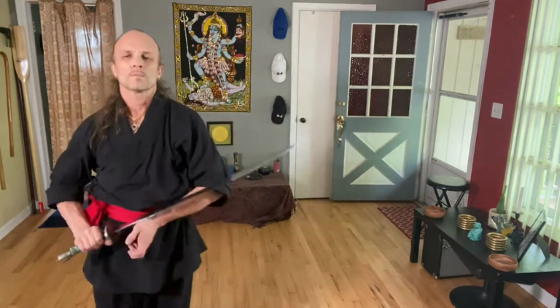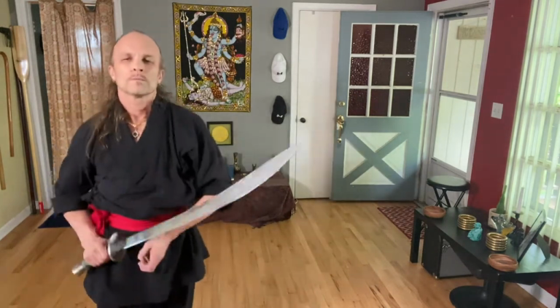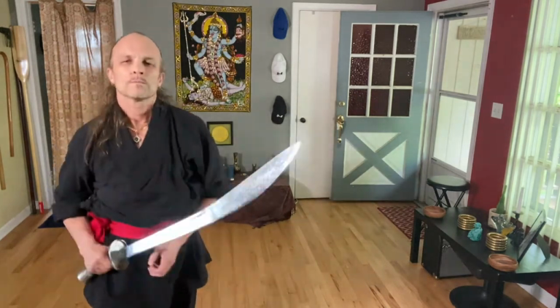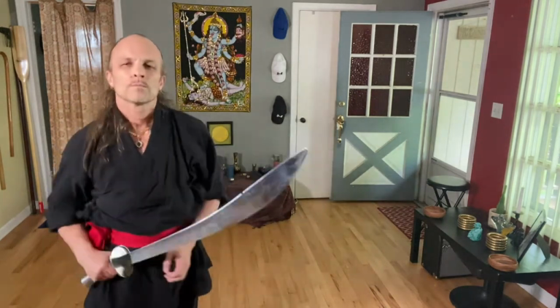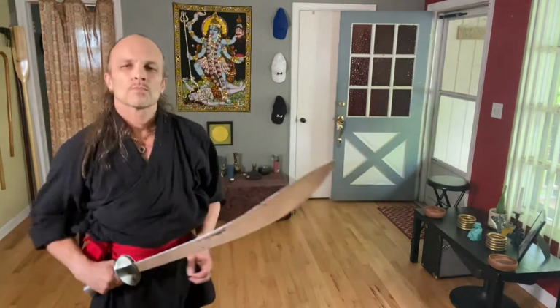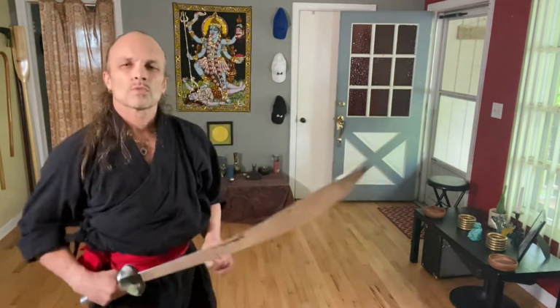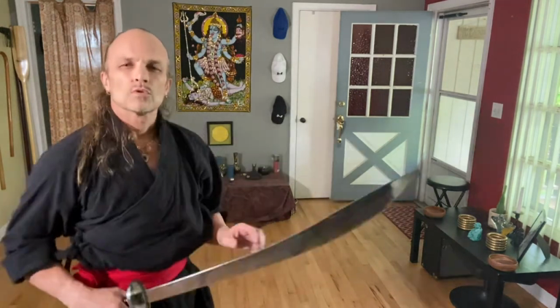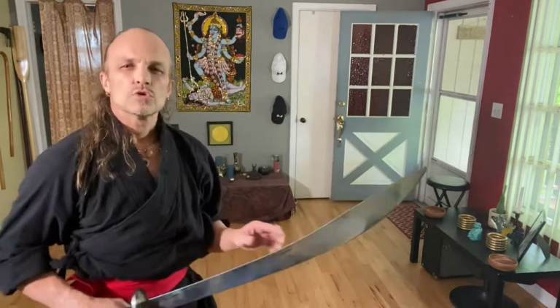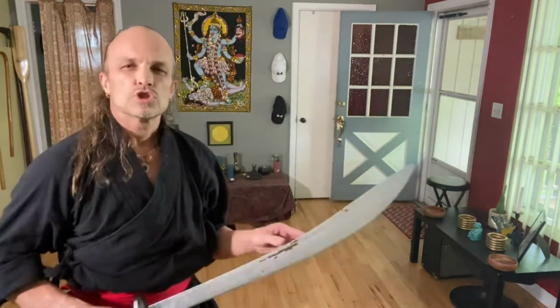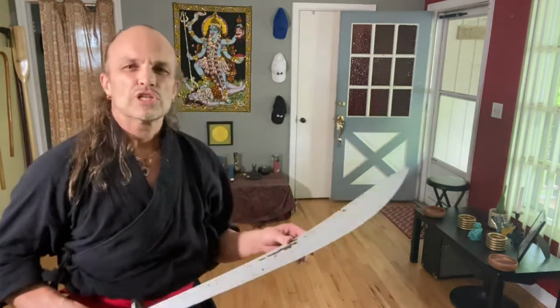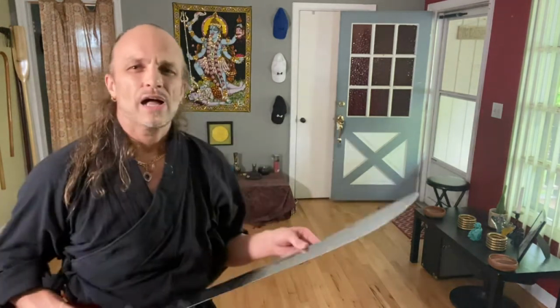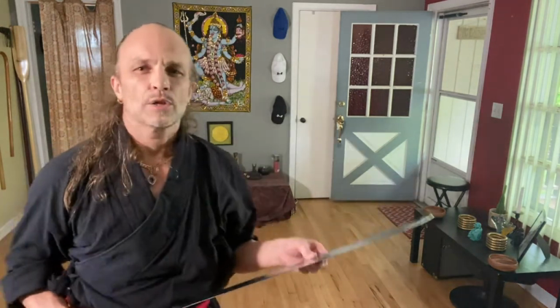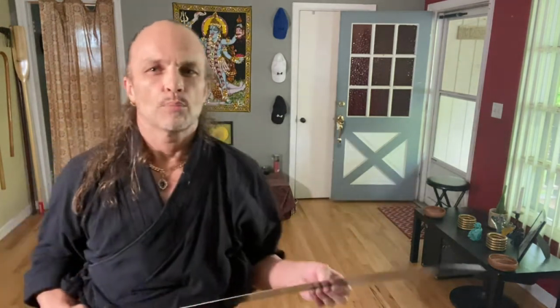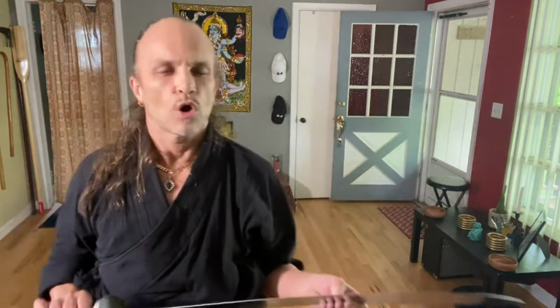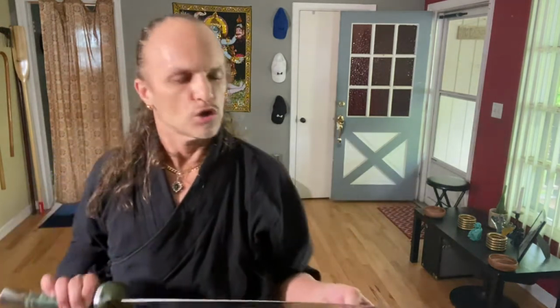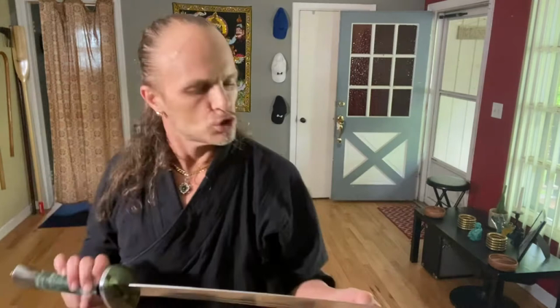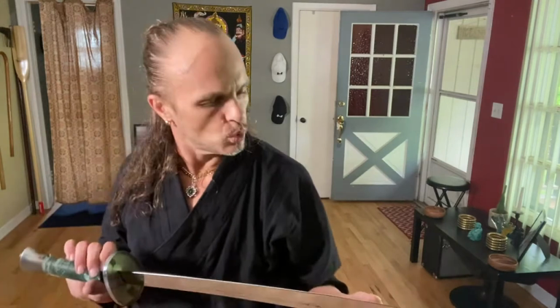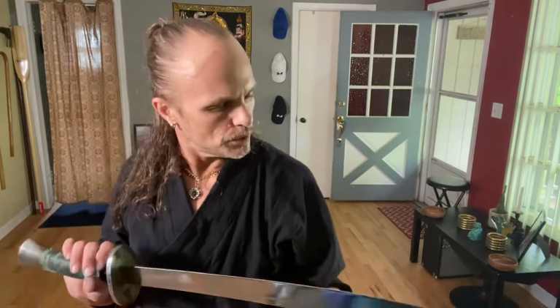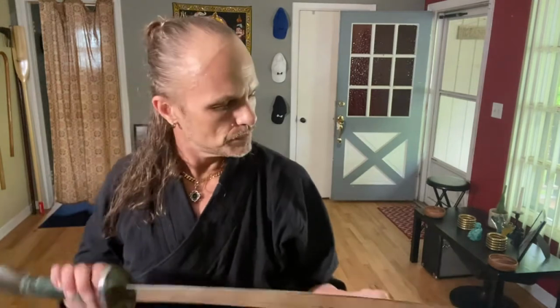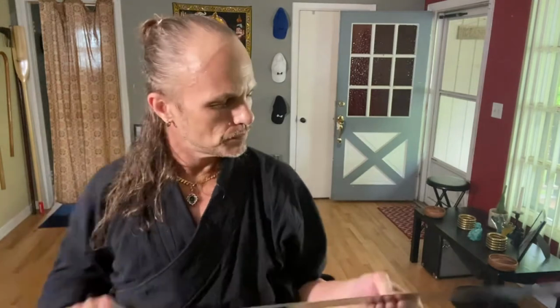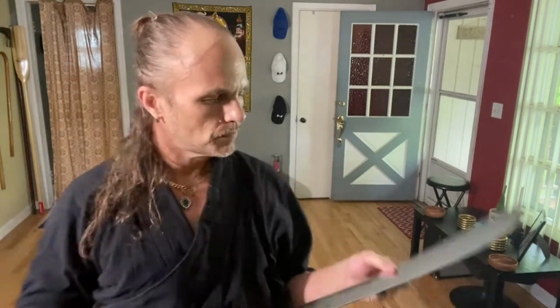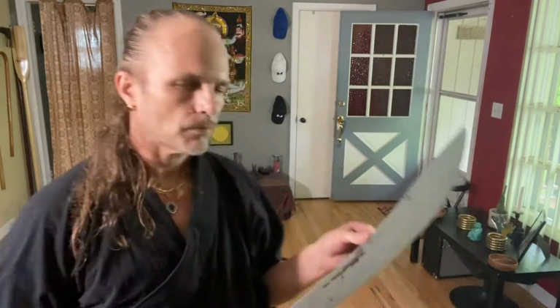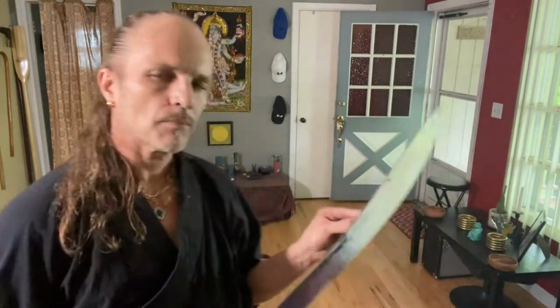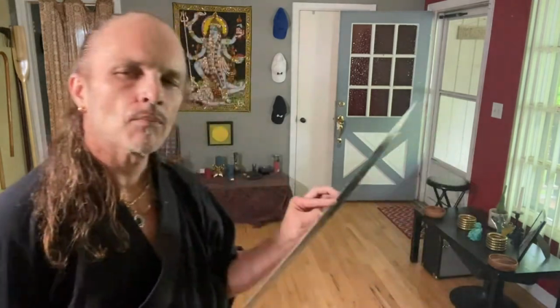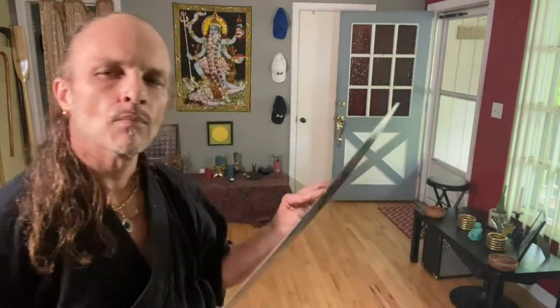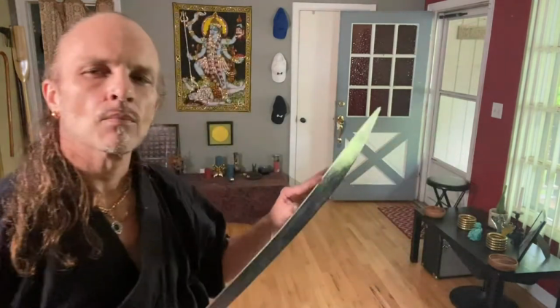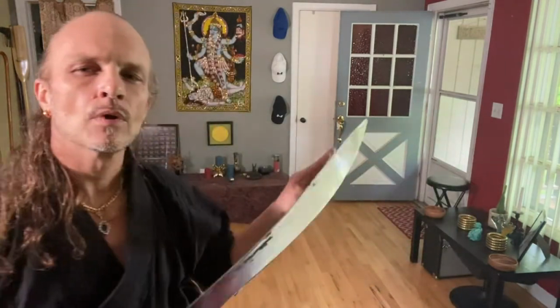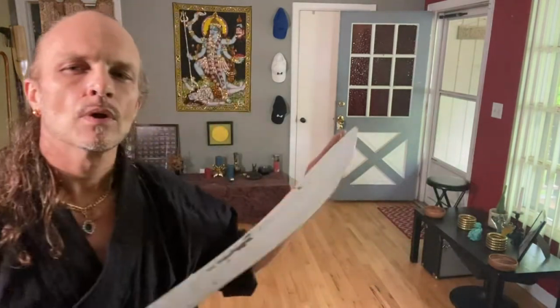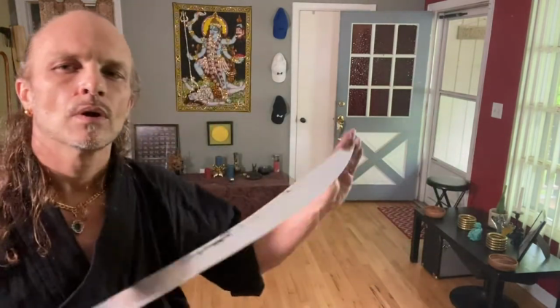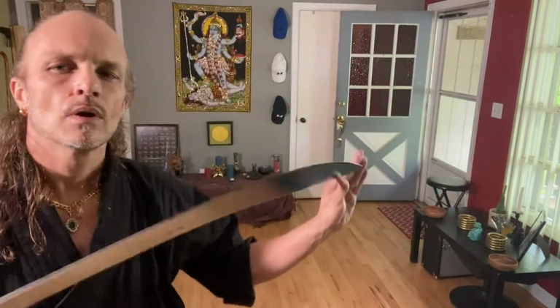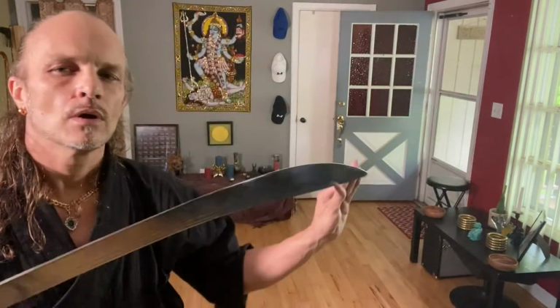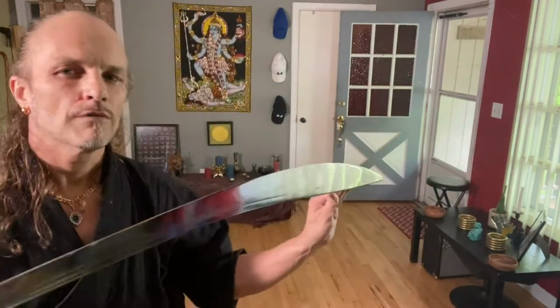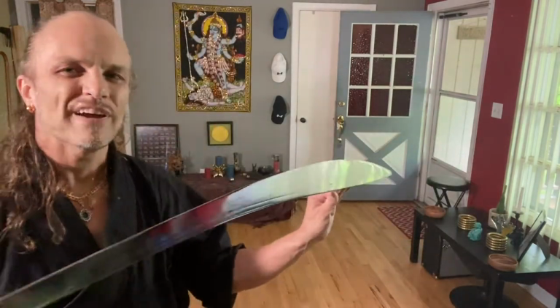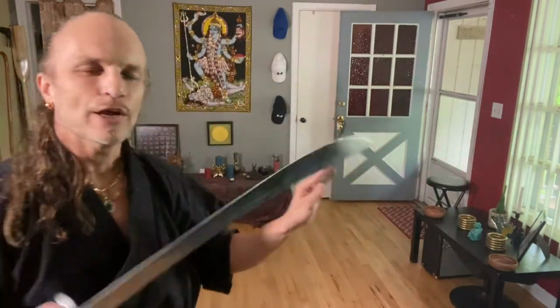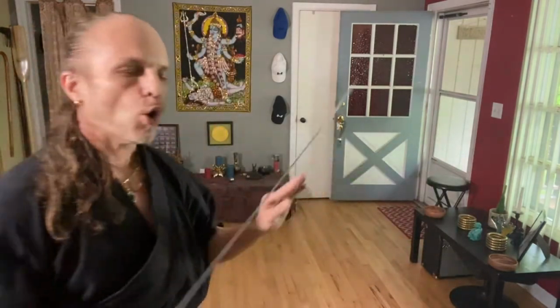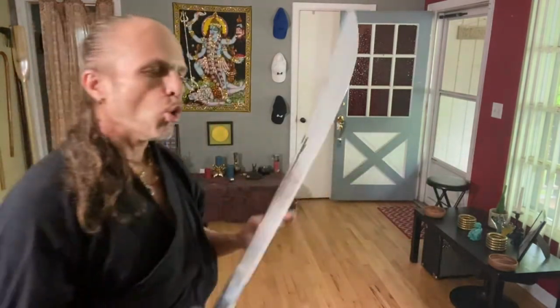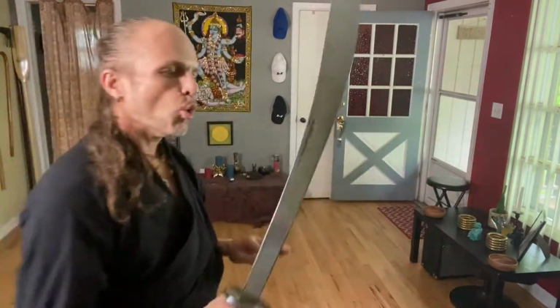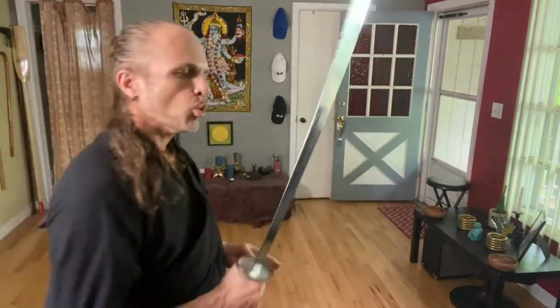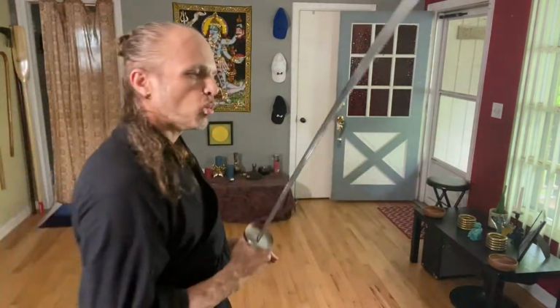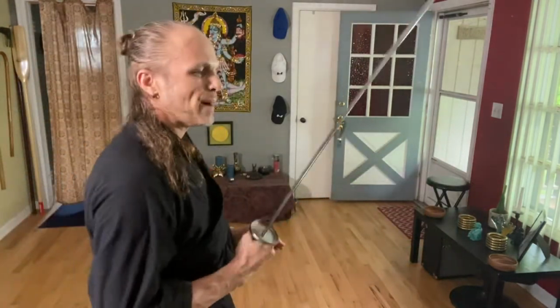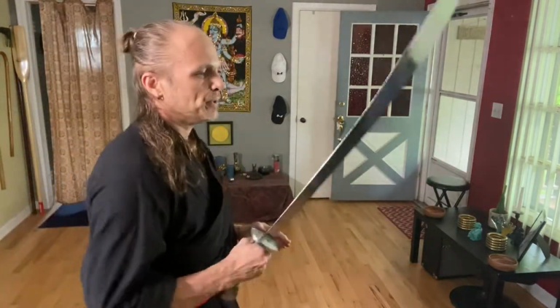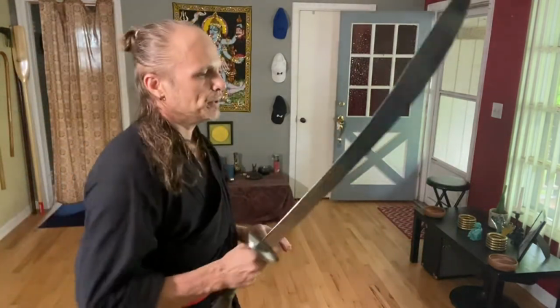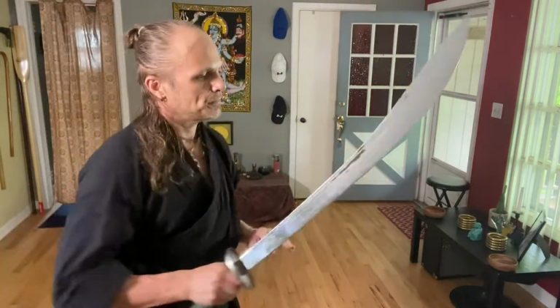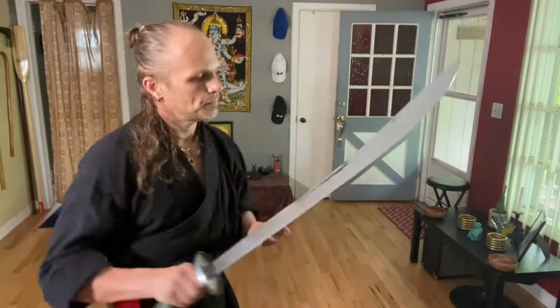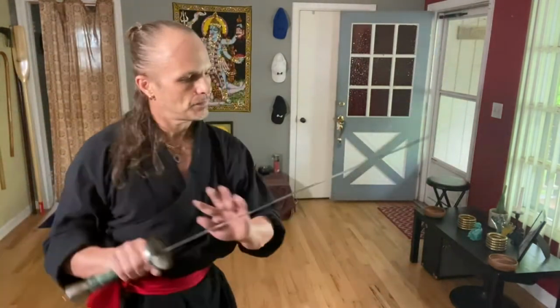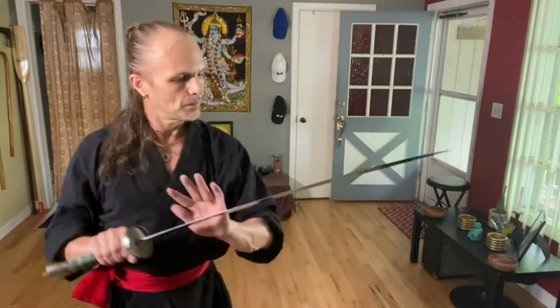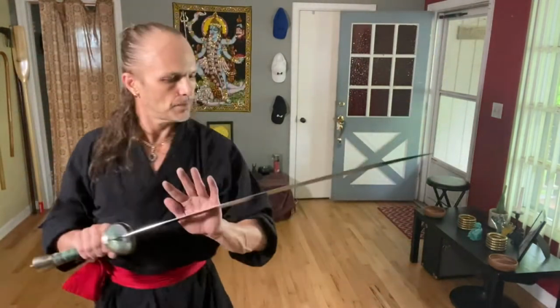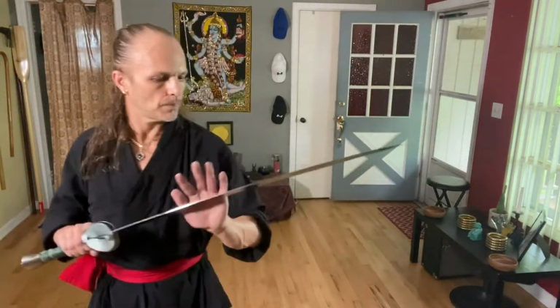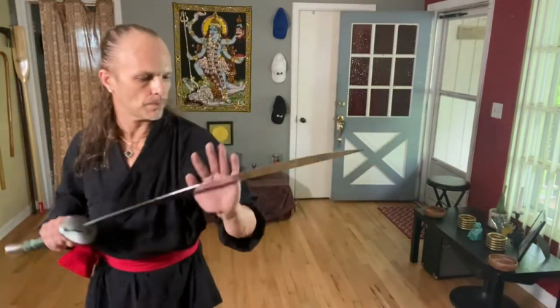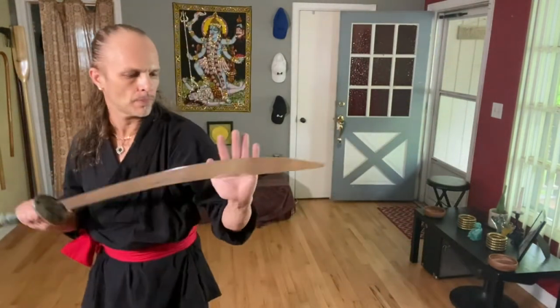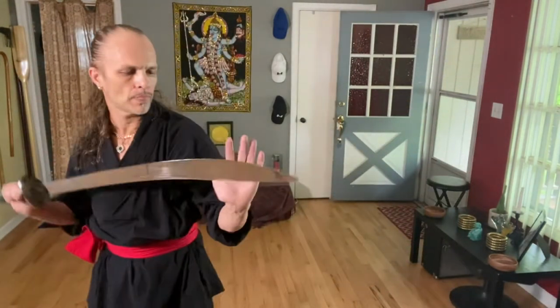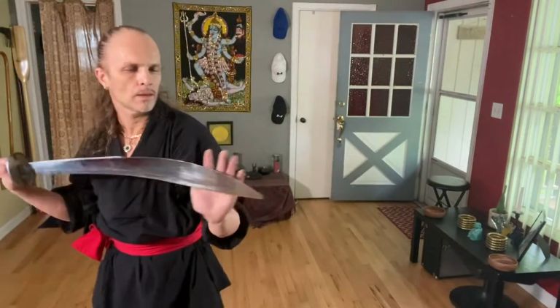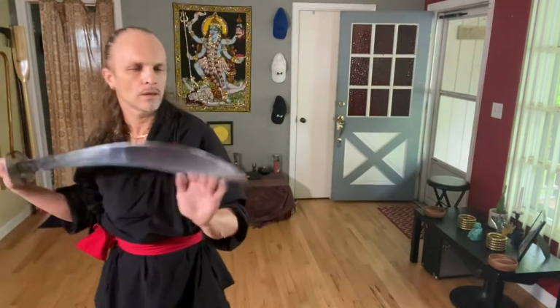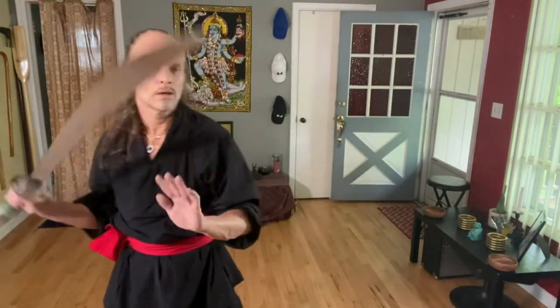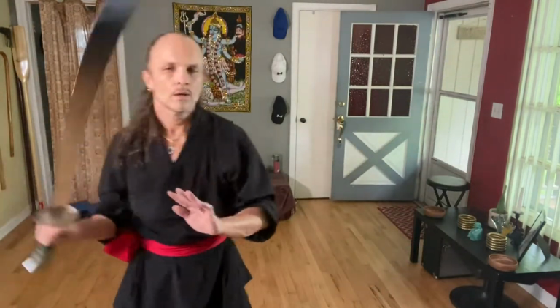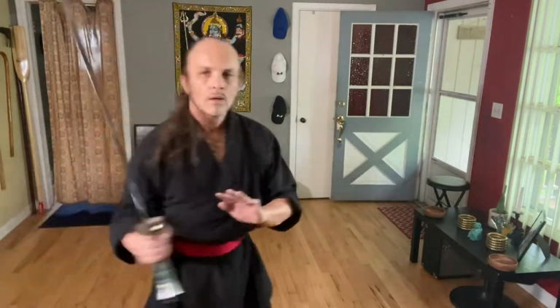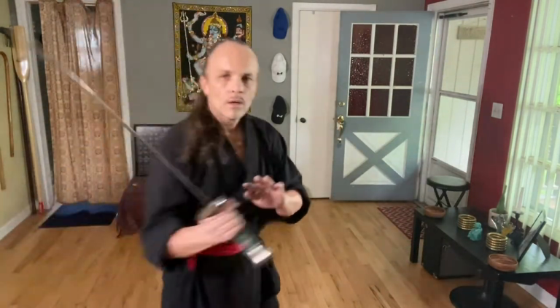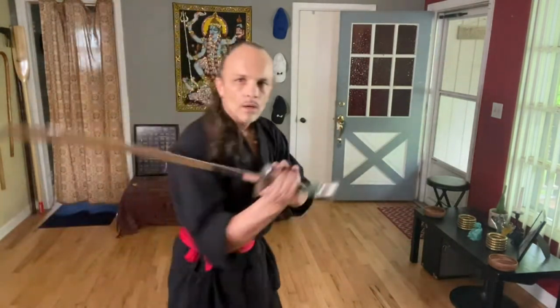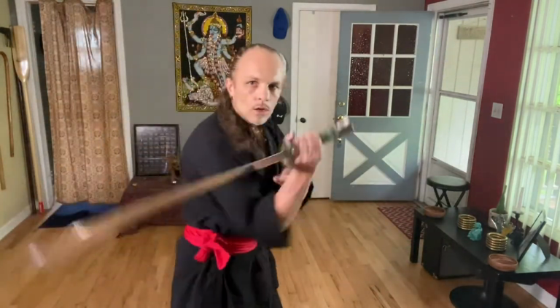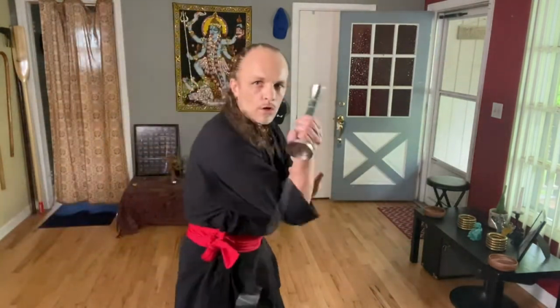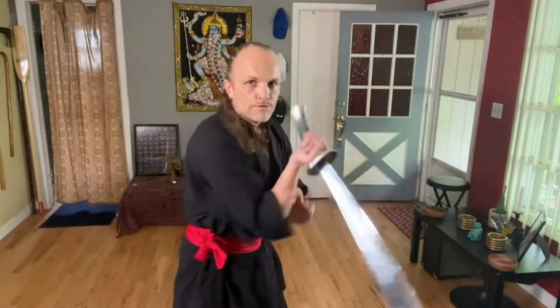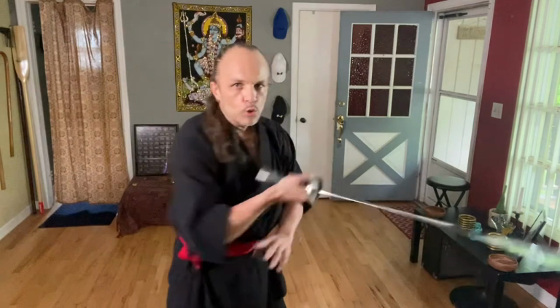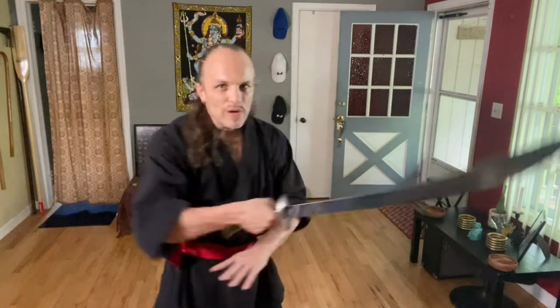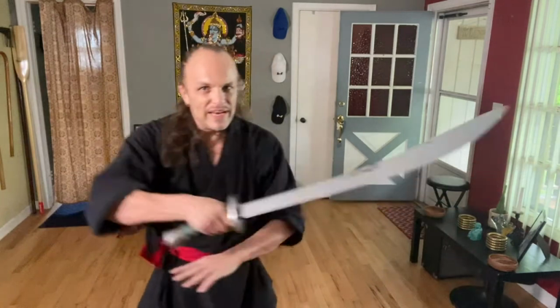Shaolin broadsword — a very old weapon. The key quality to cultivate is fluidity.